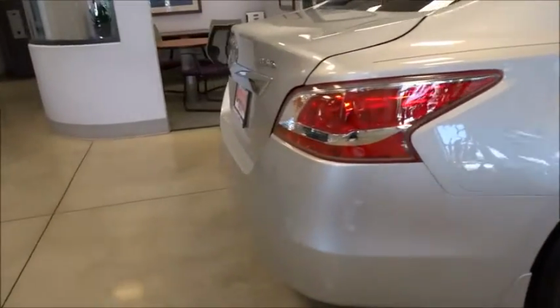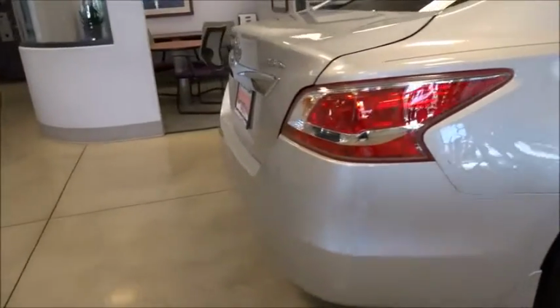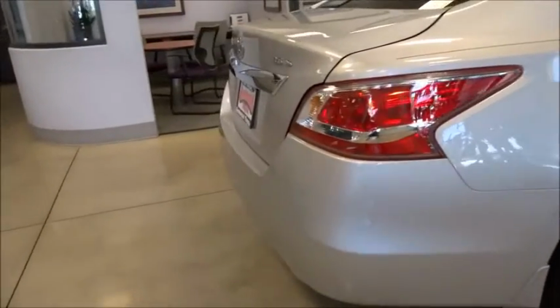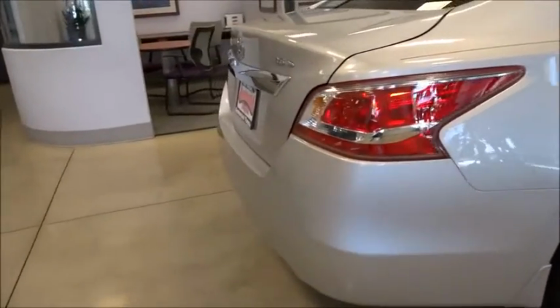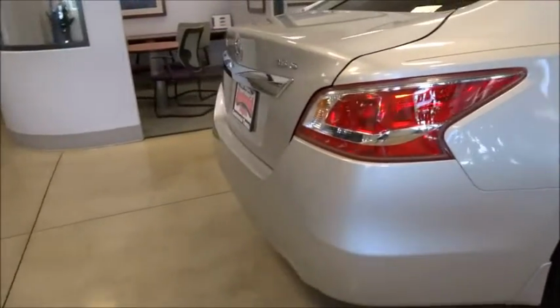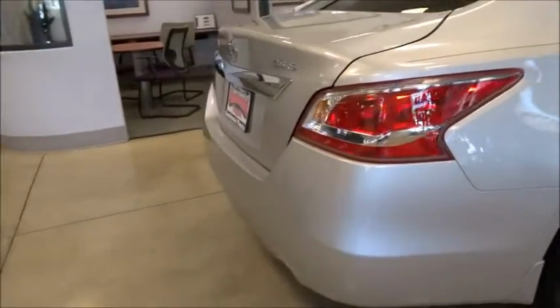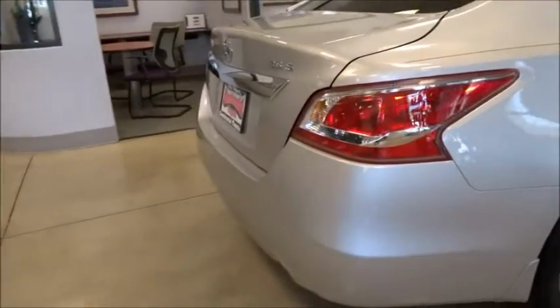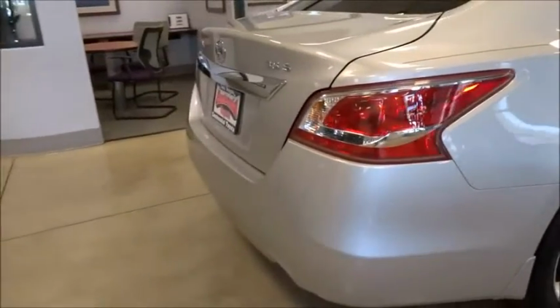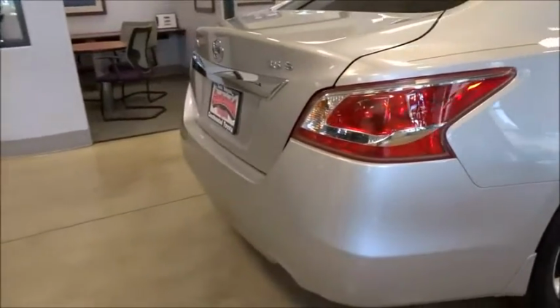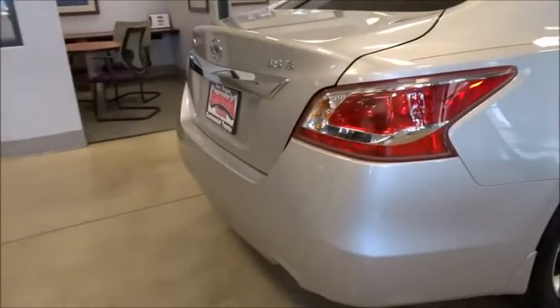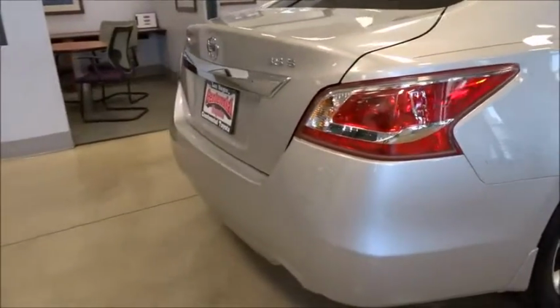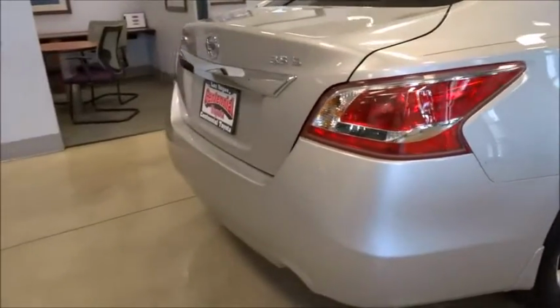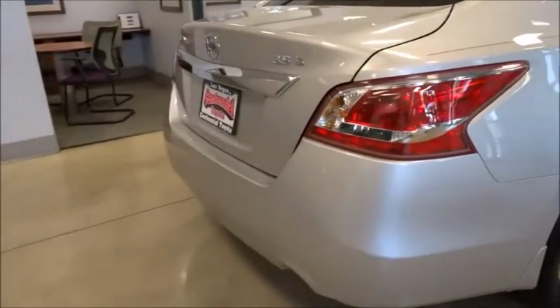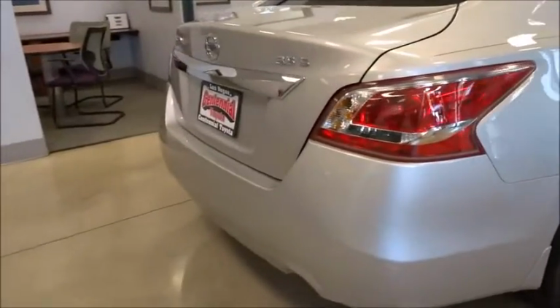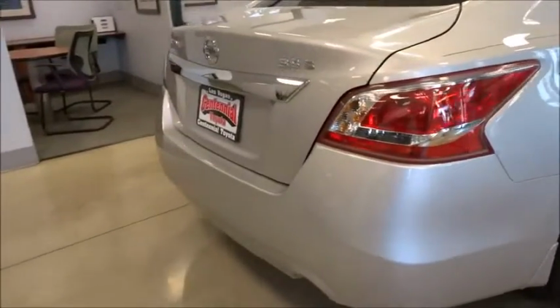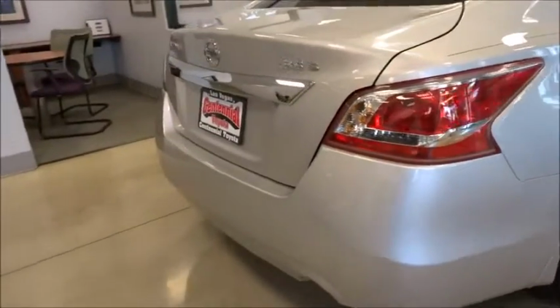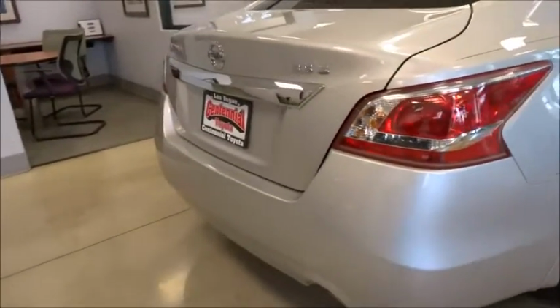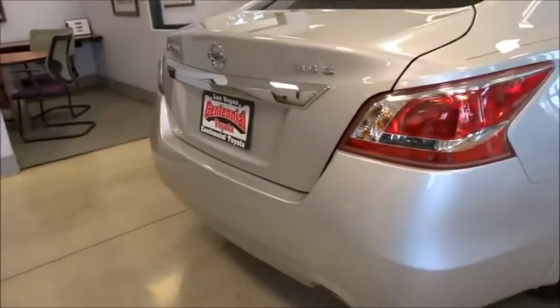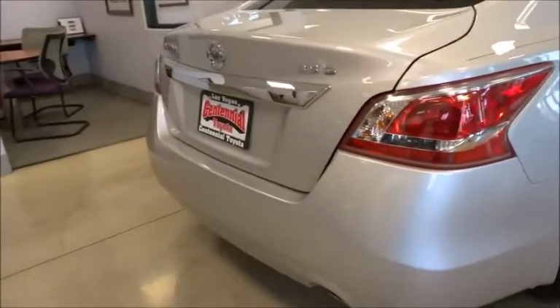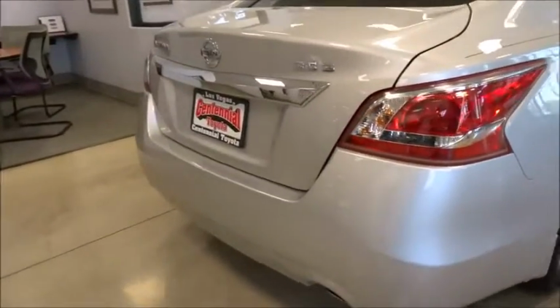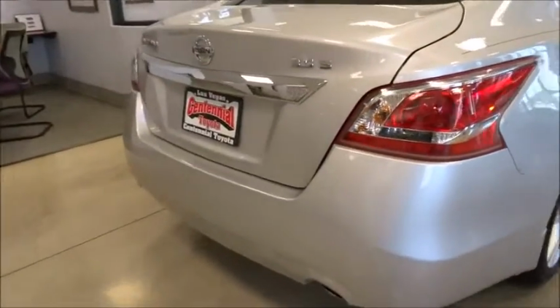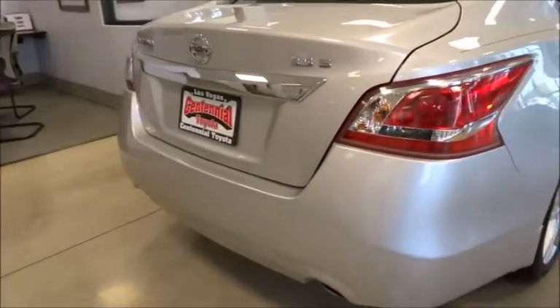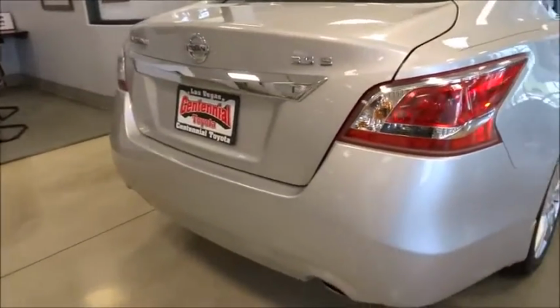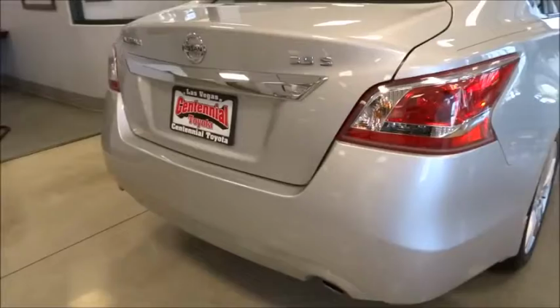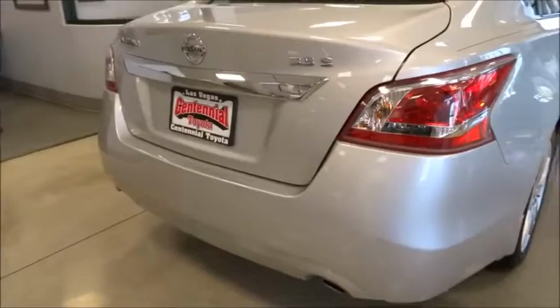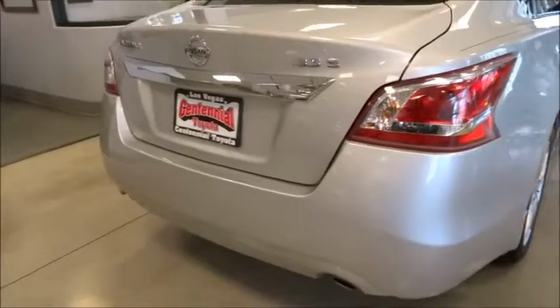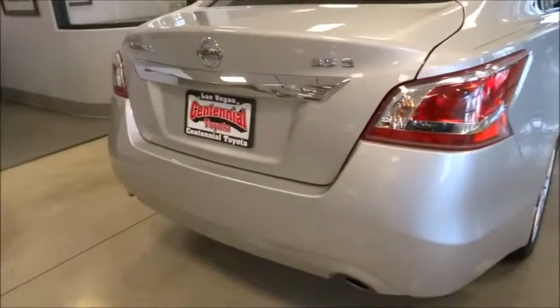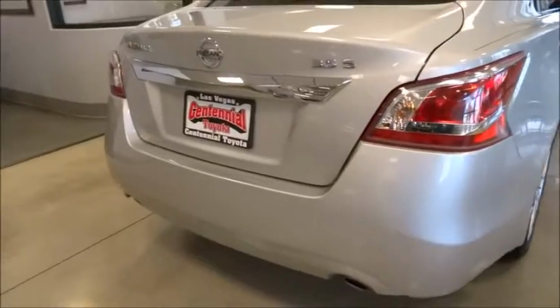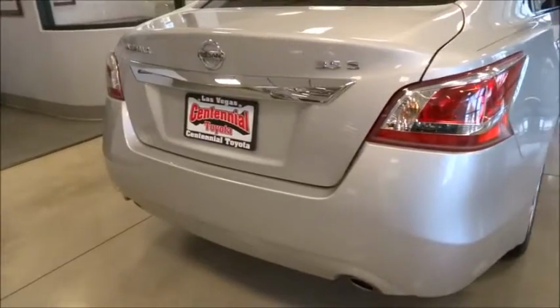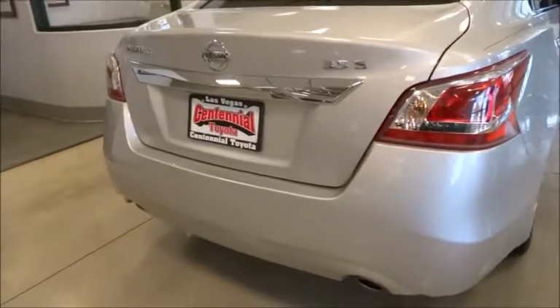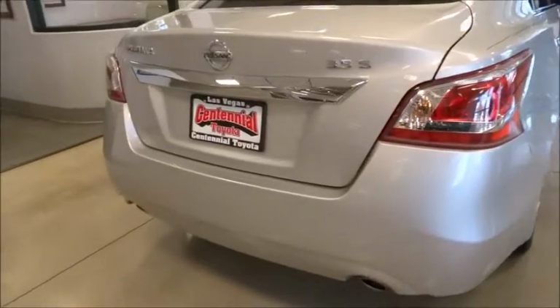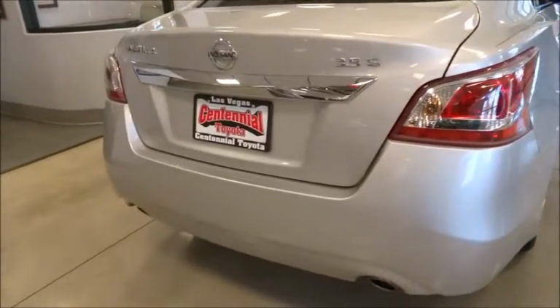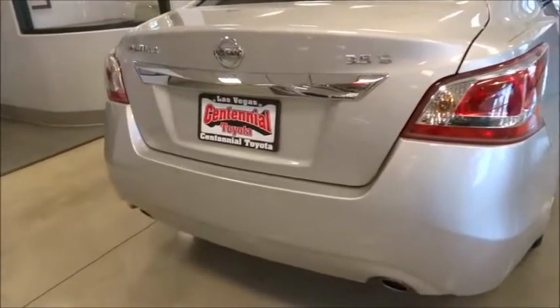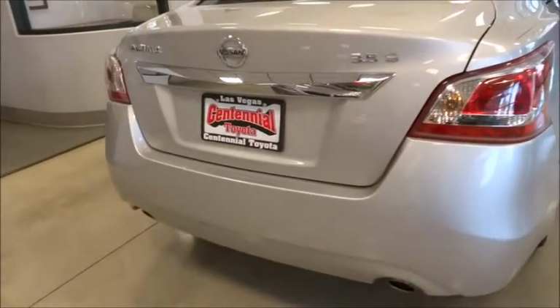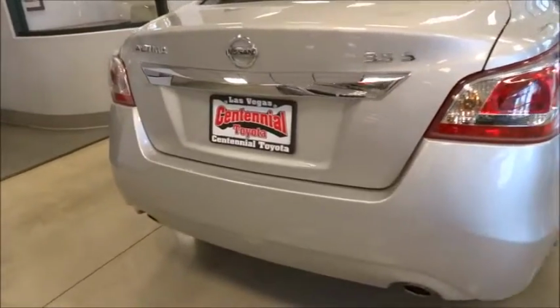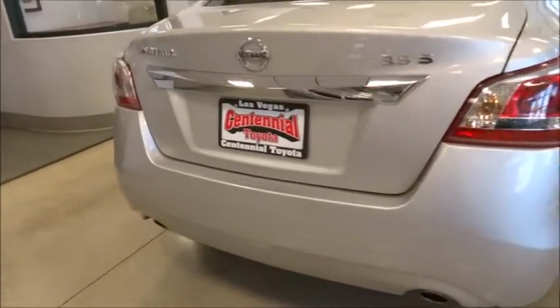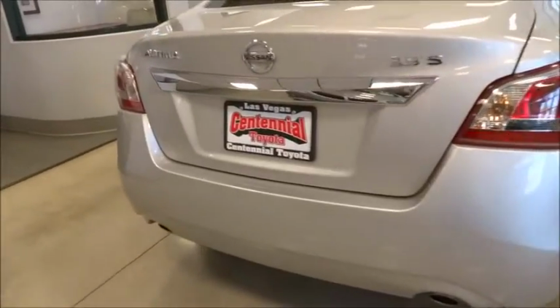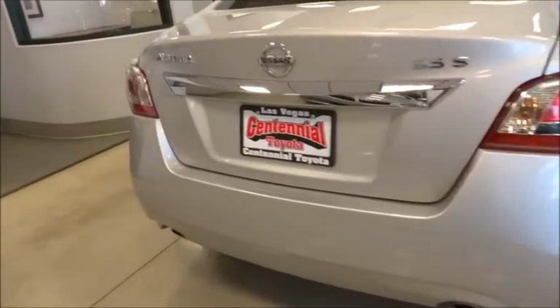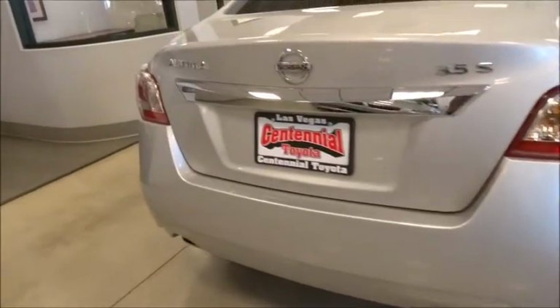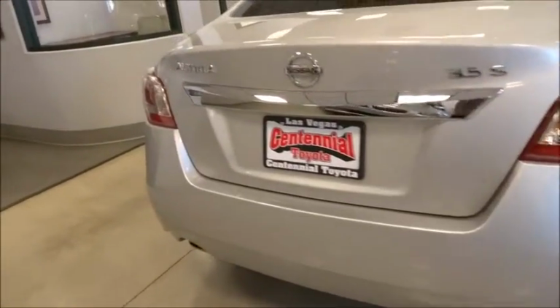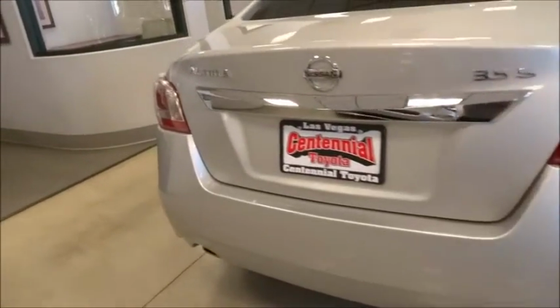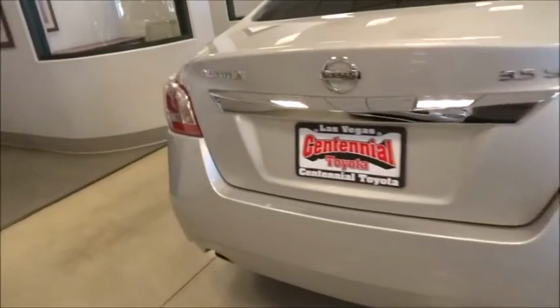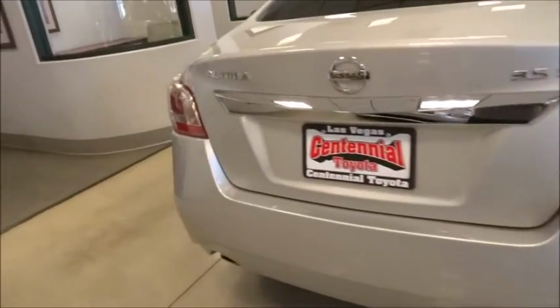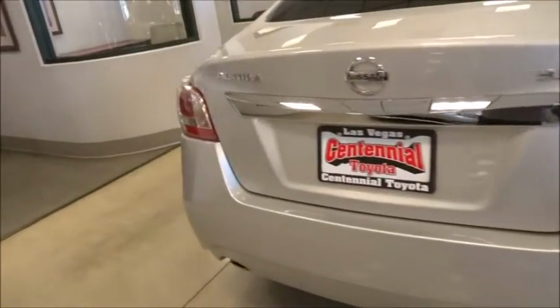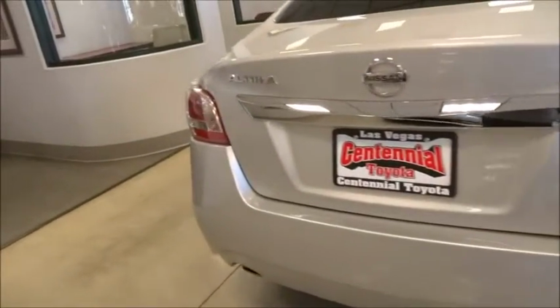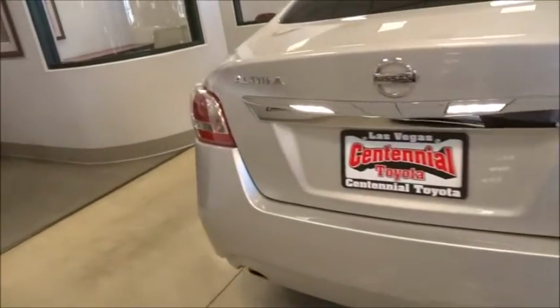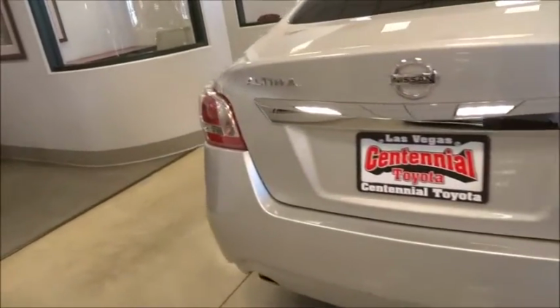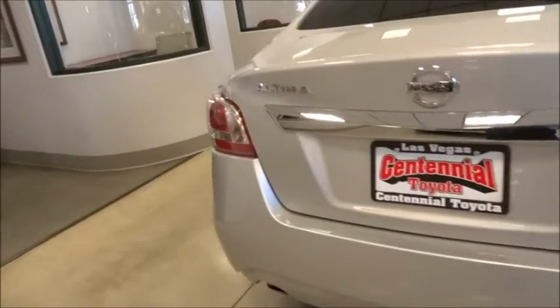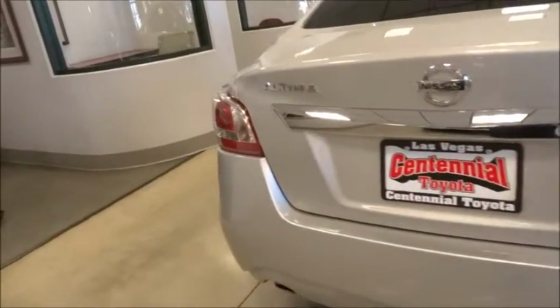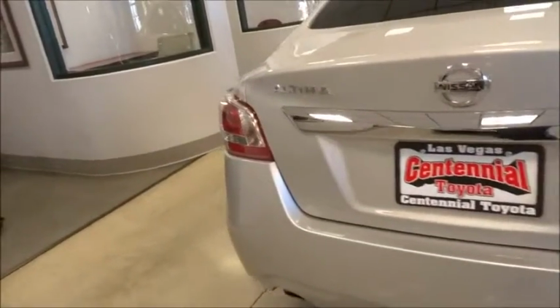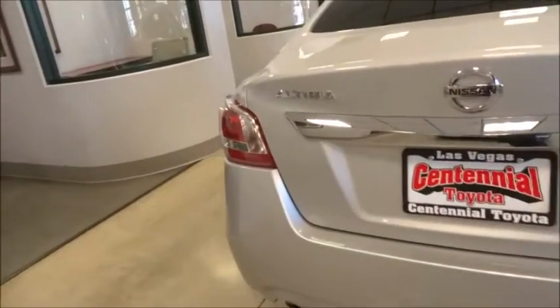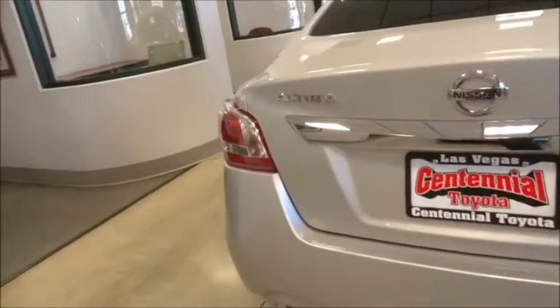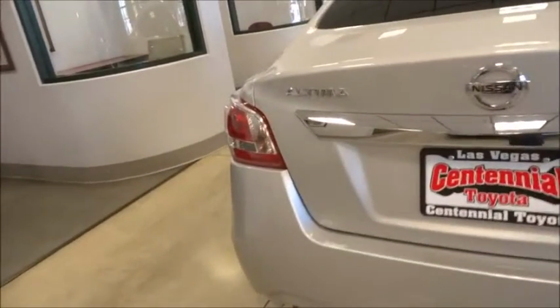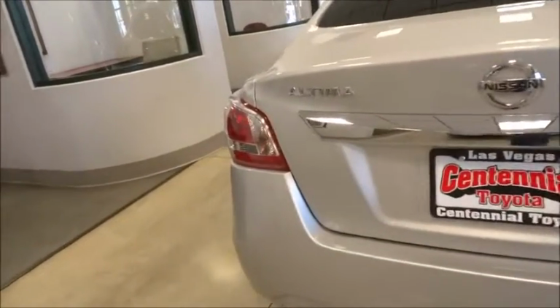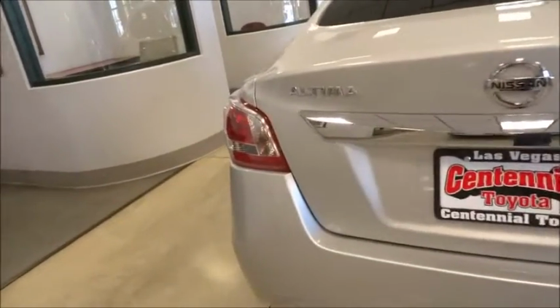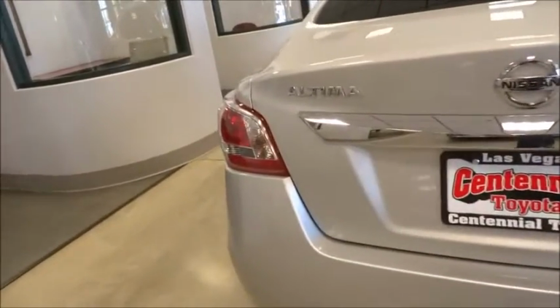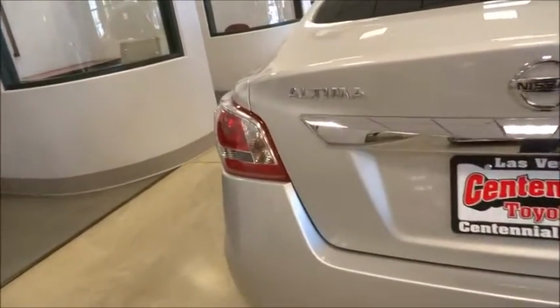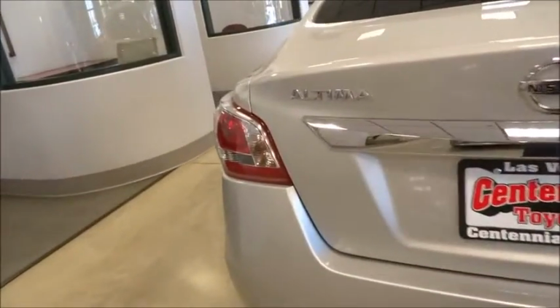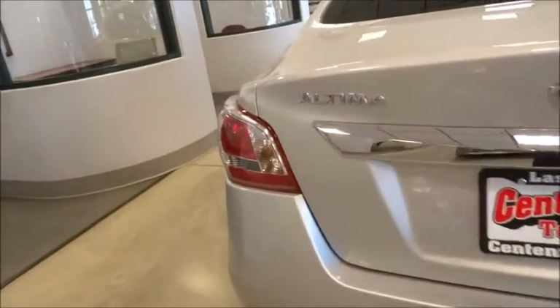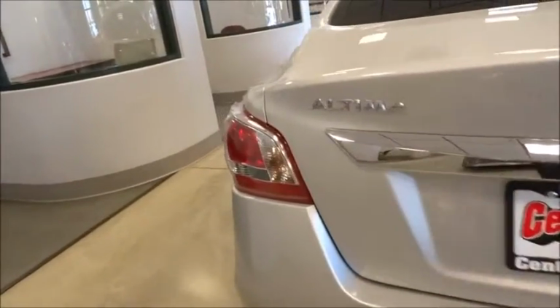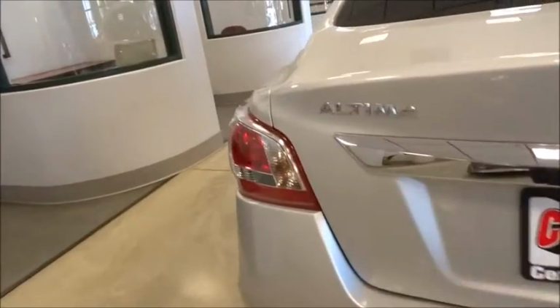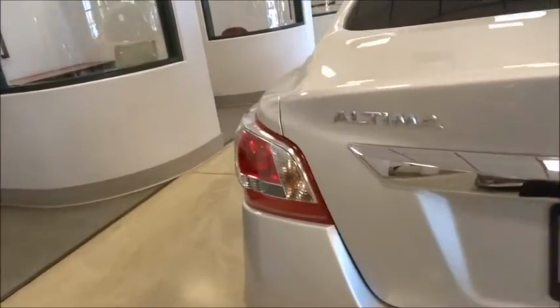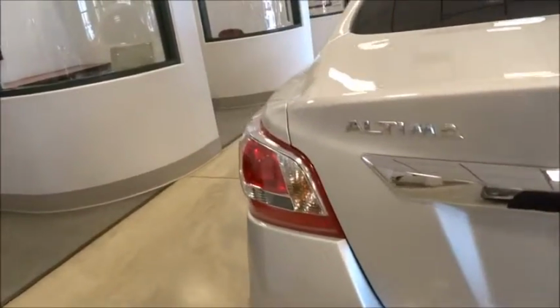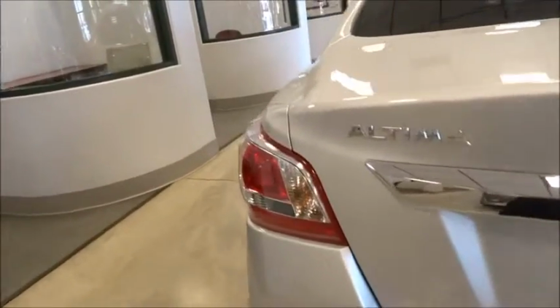You'll see the Nissan Altima is made to drive and built to last. This vehicle has less than 20,000 miles.